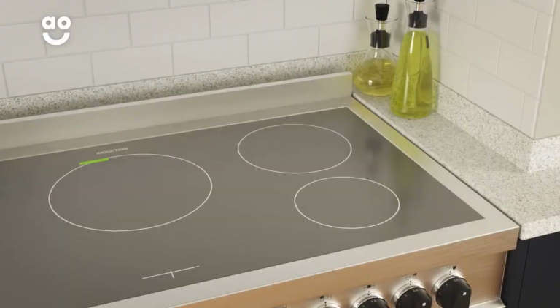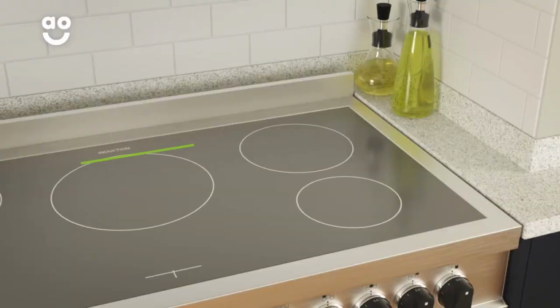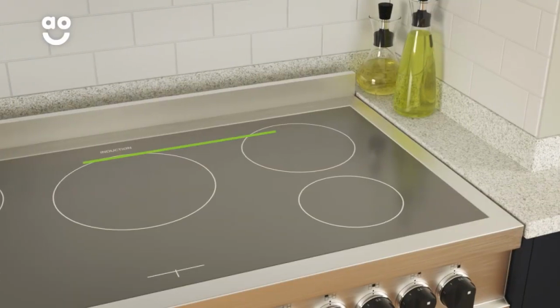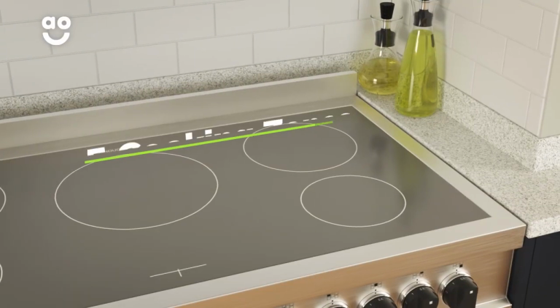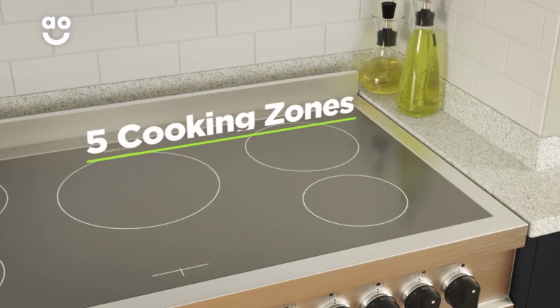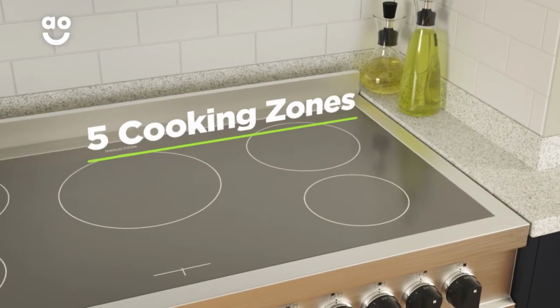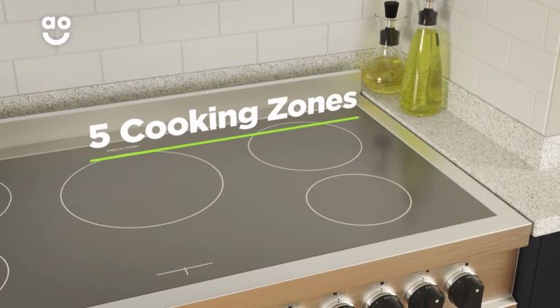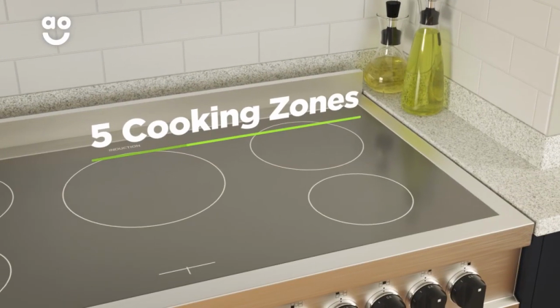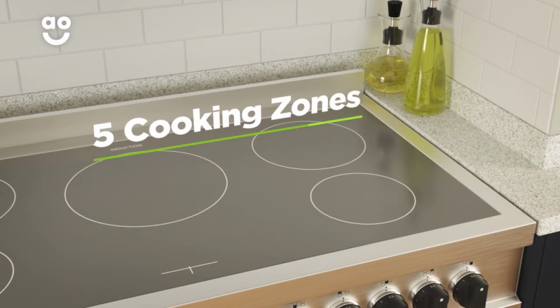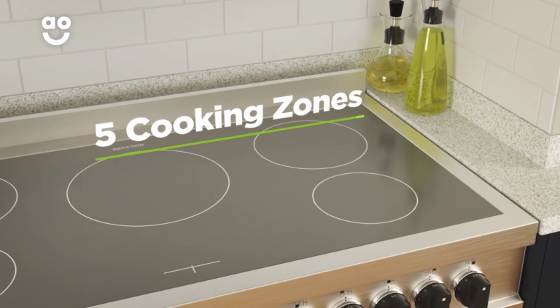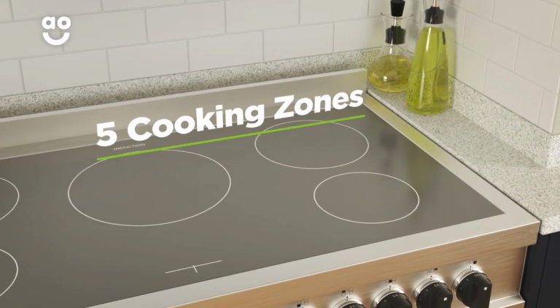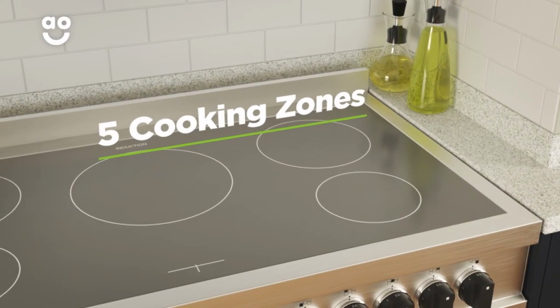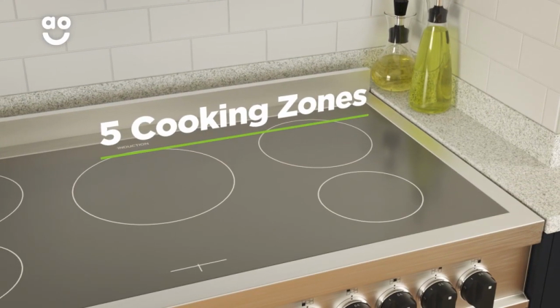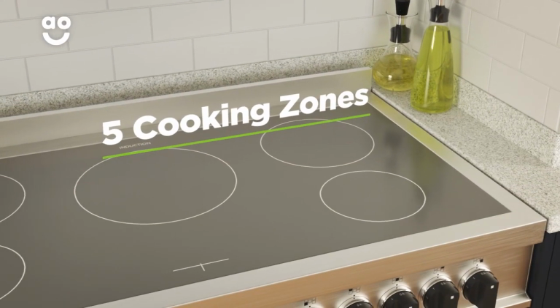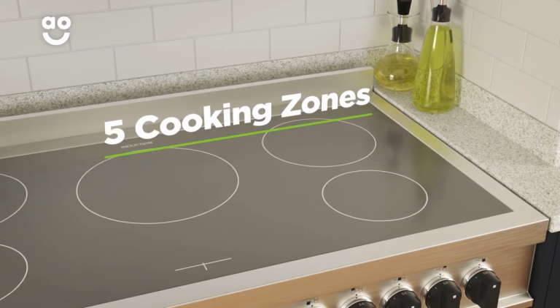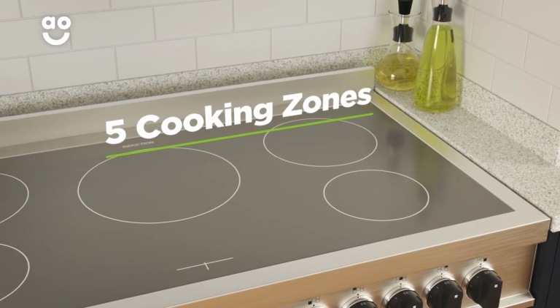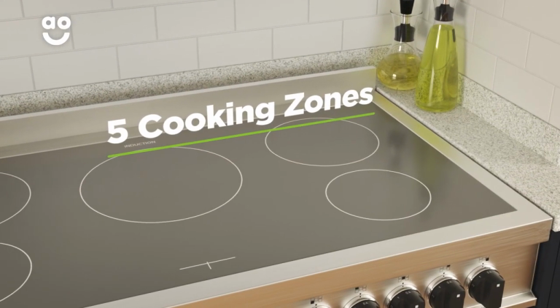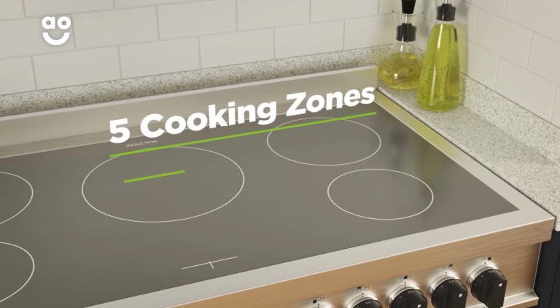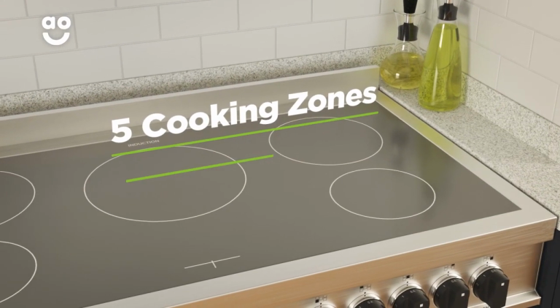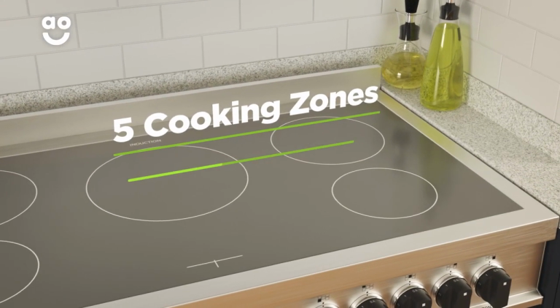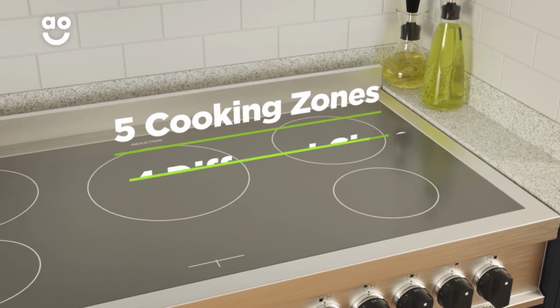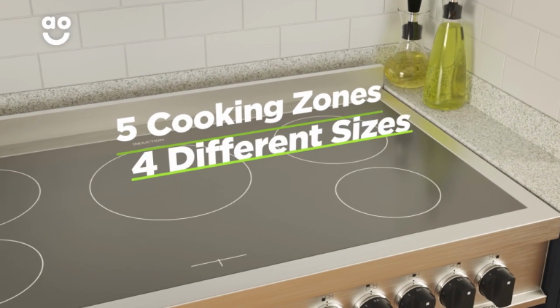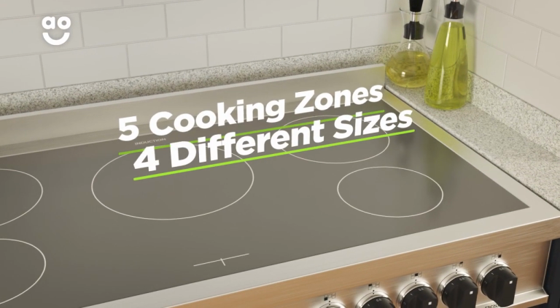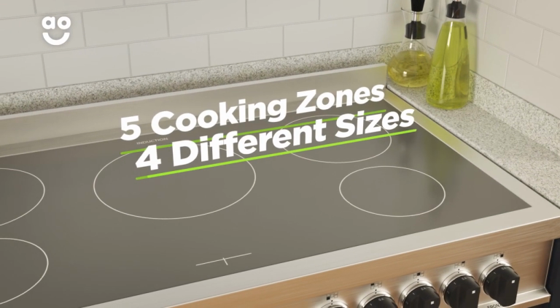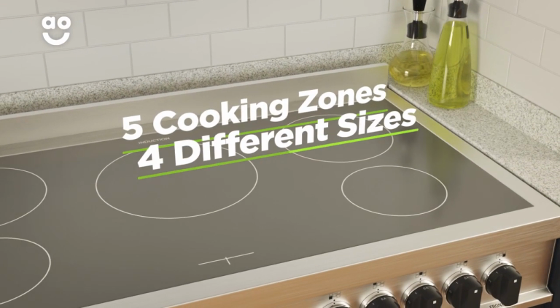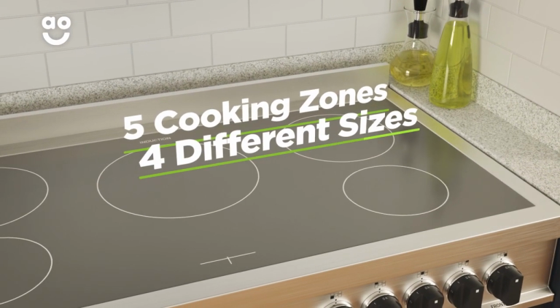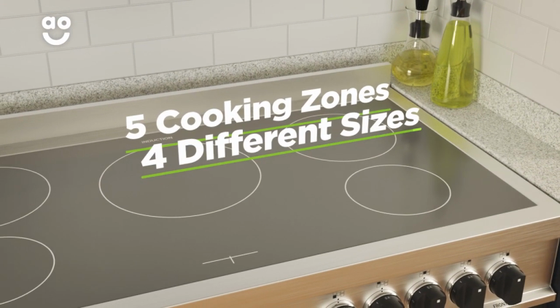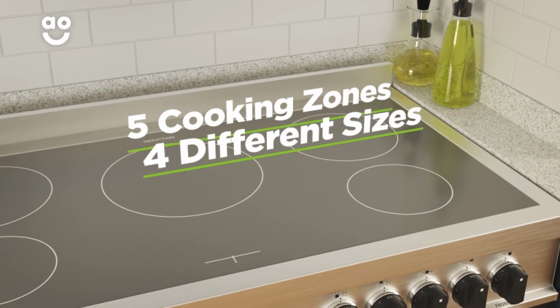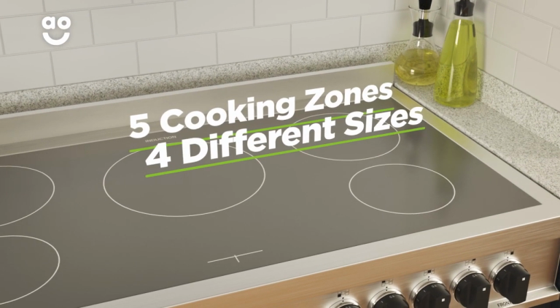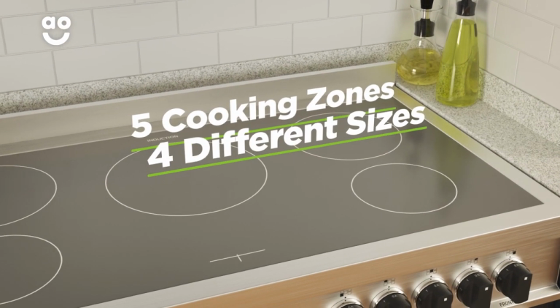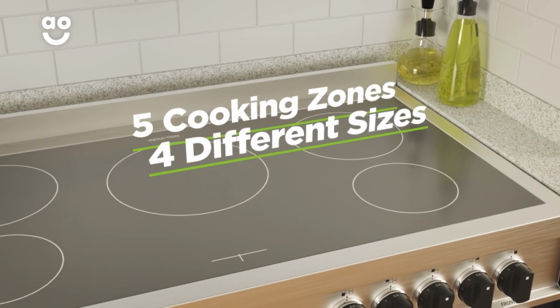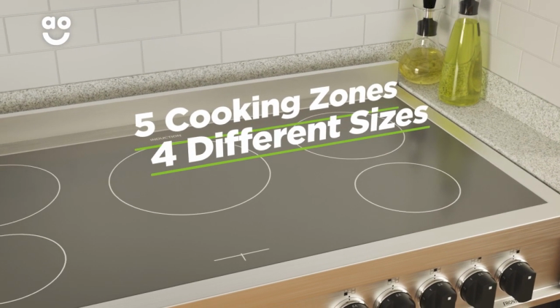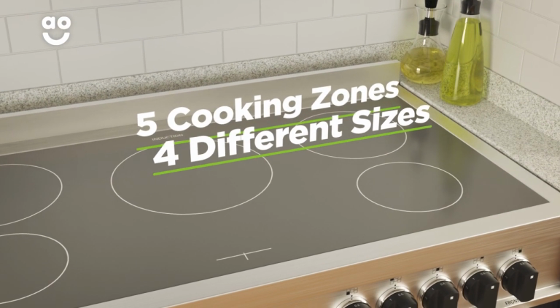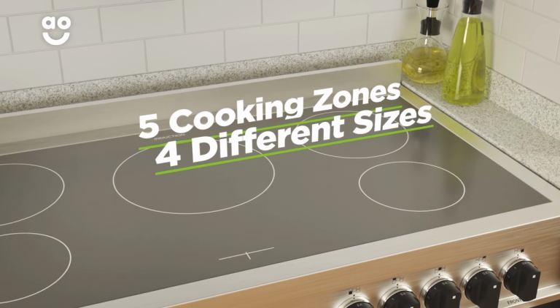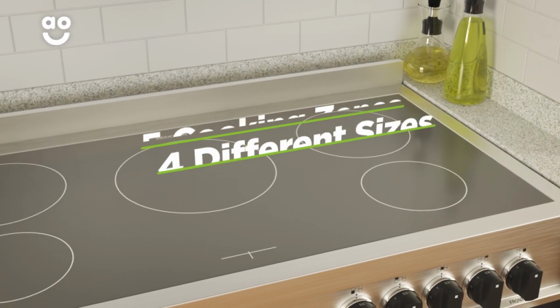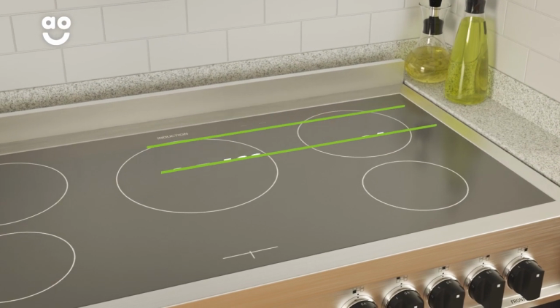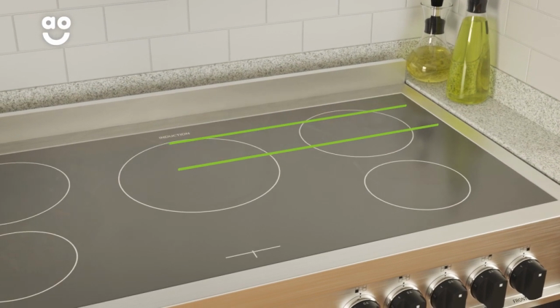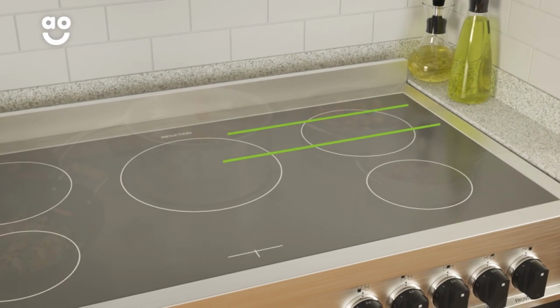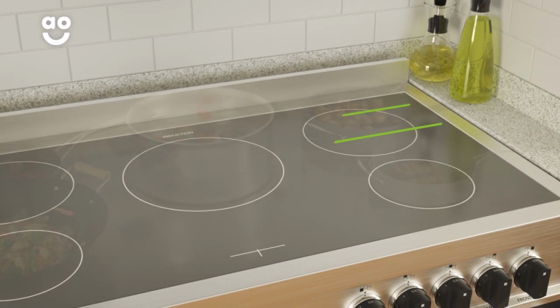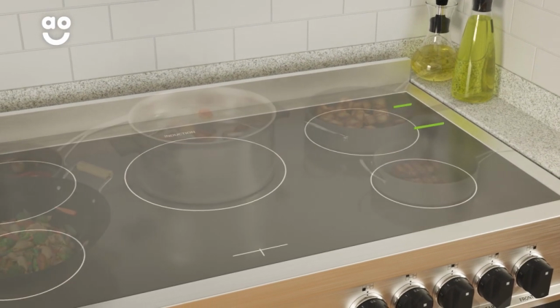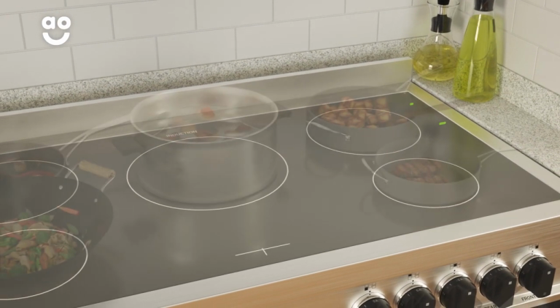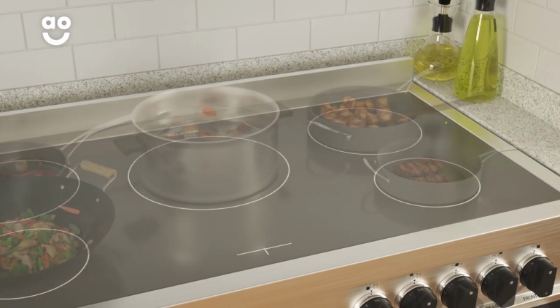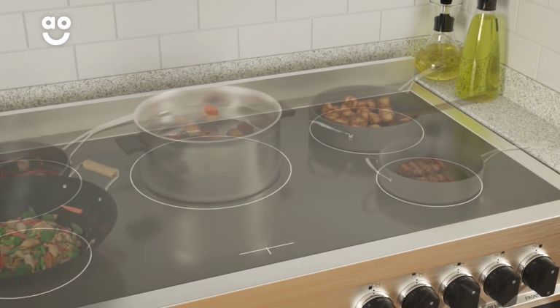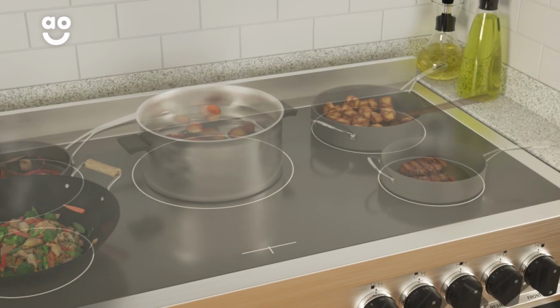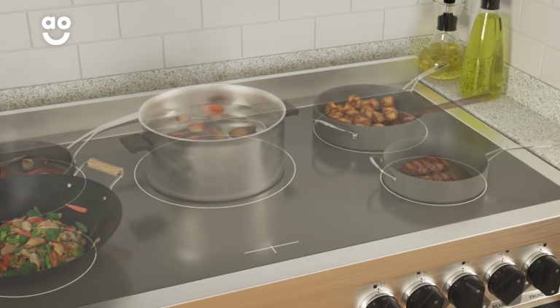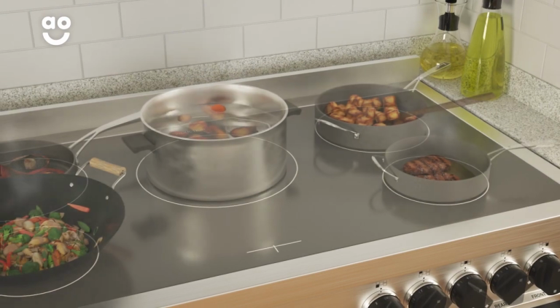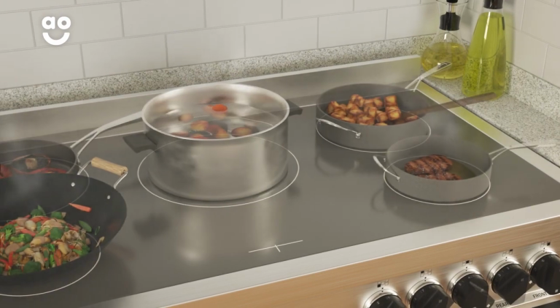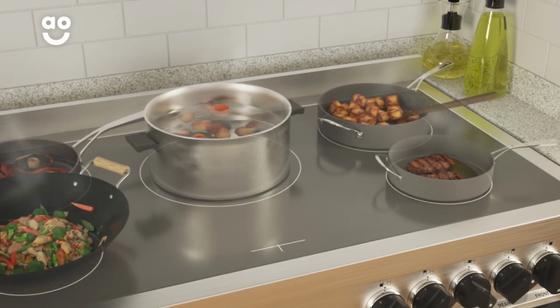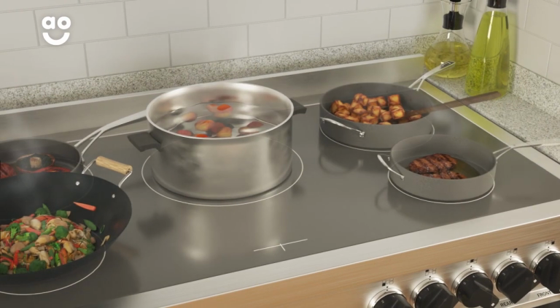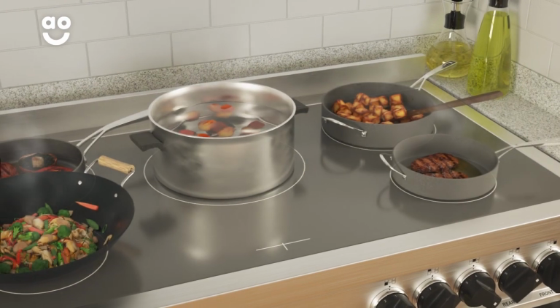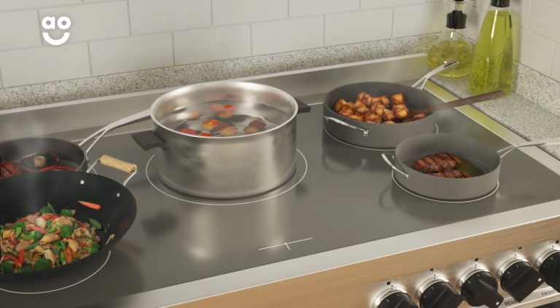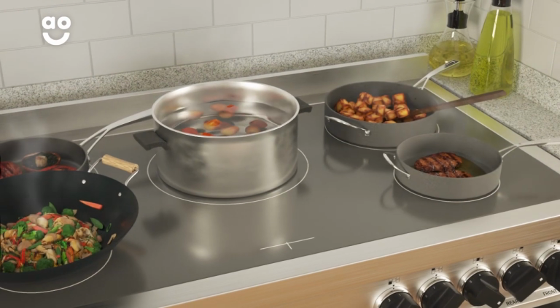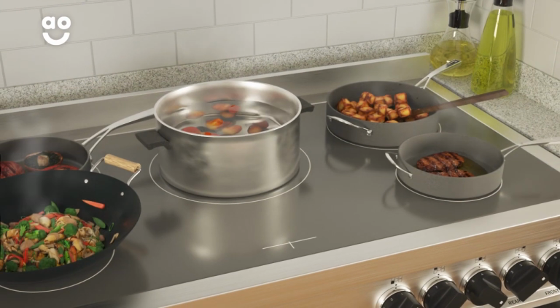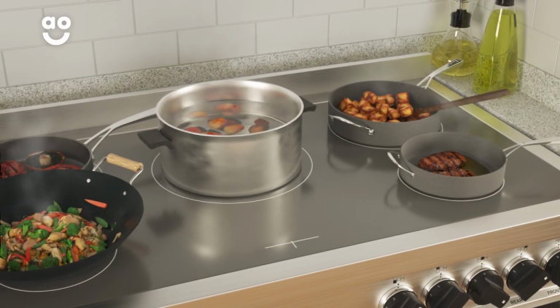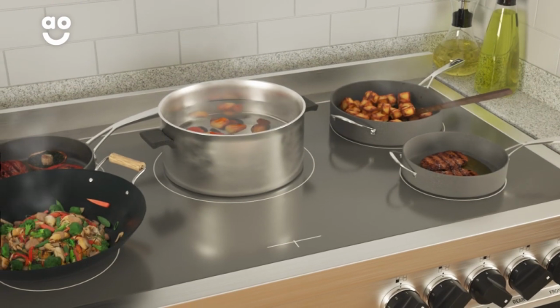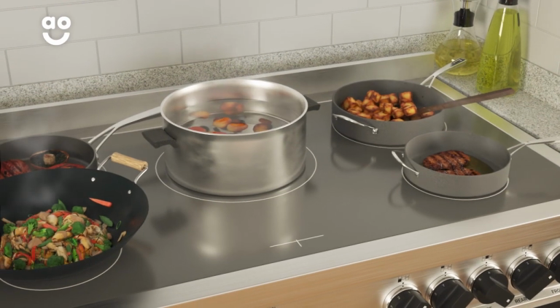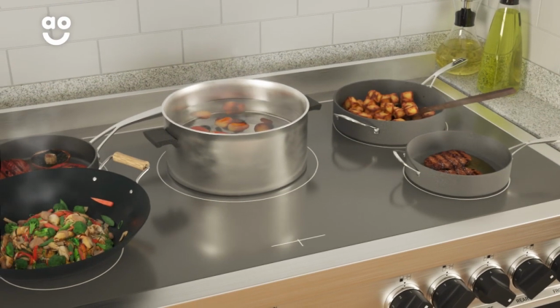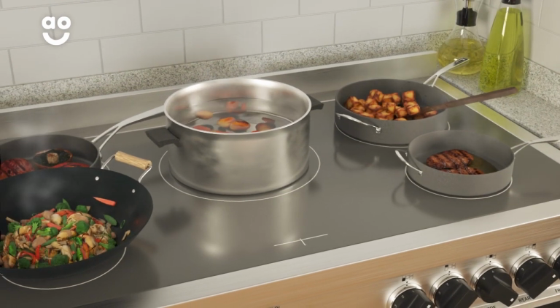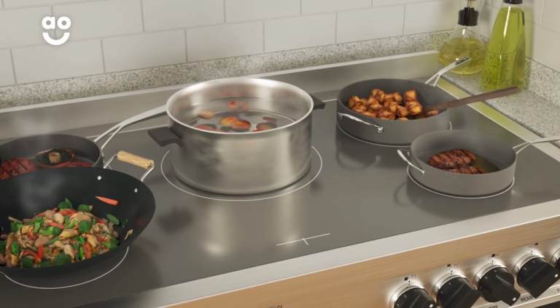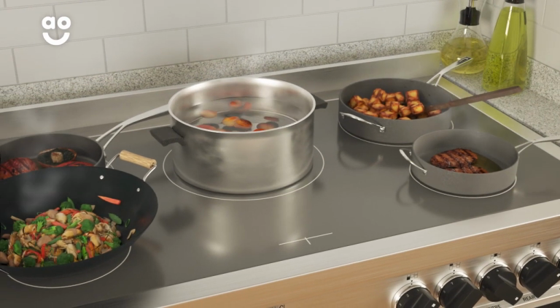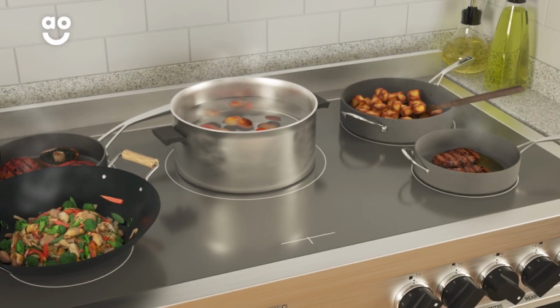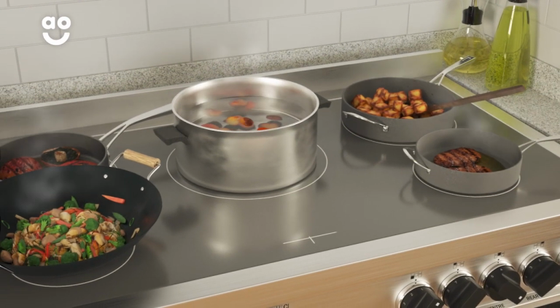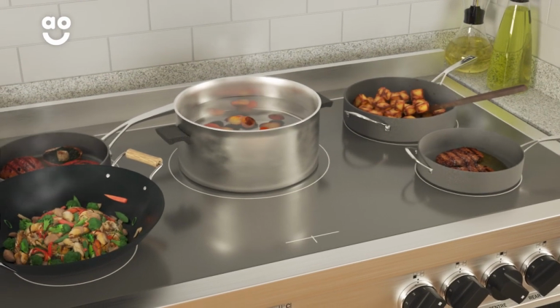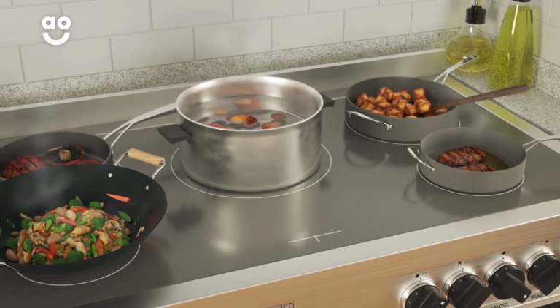There are five zones on the hob, ranging from four different sizes, so it's perfect if you like to cook lots of different dishes at the same time.